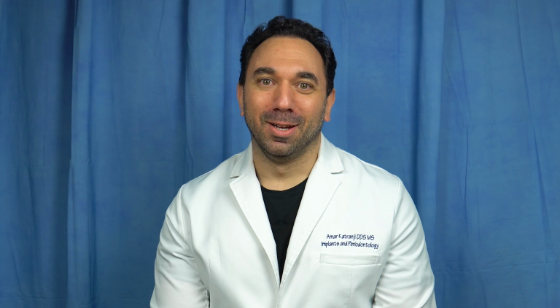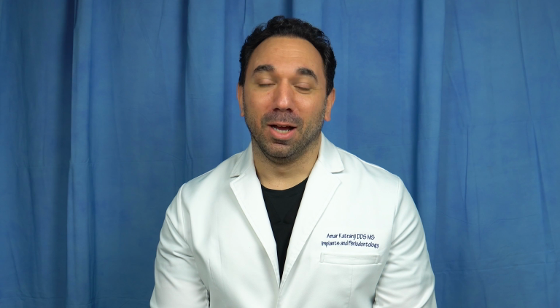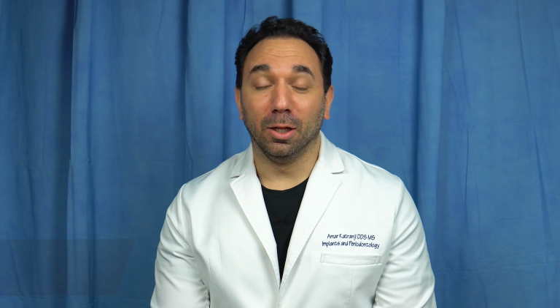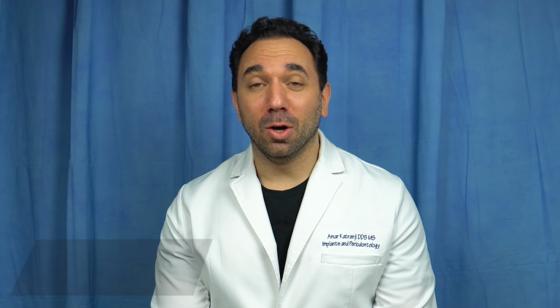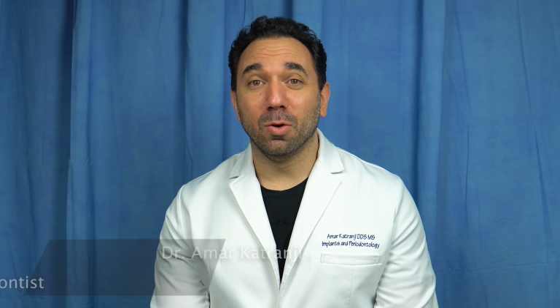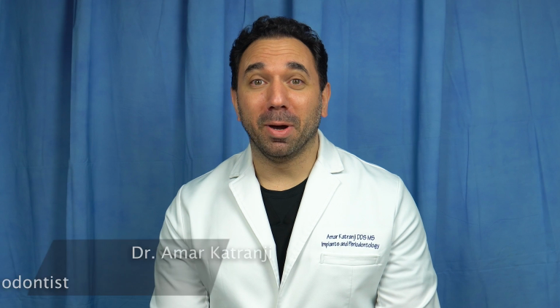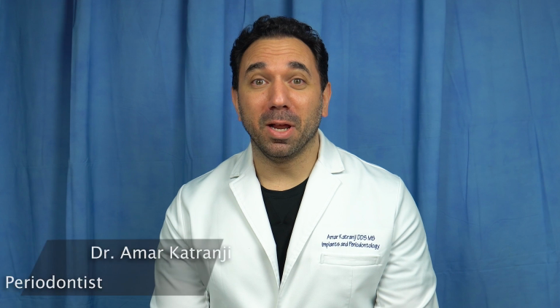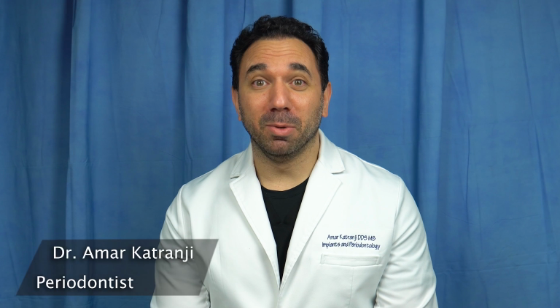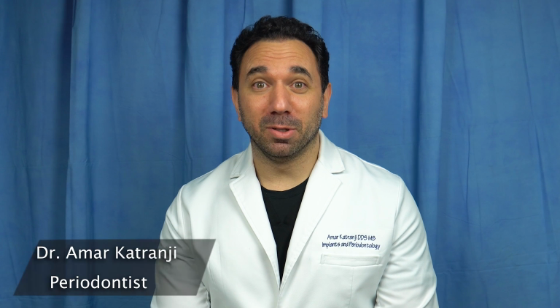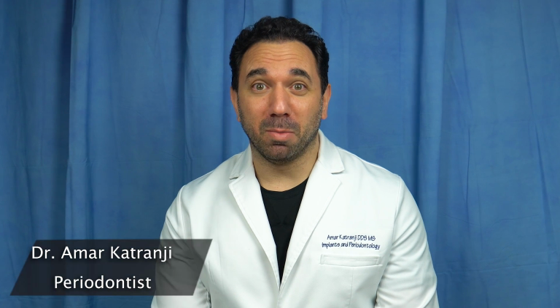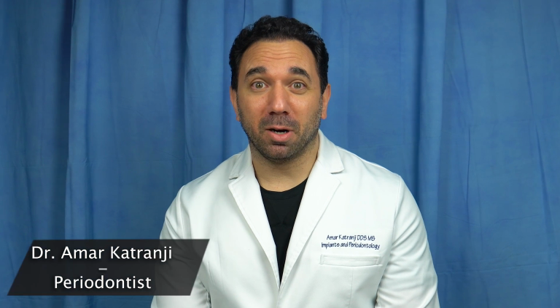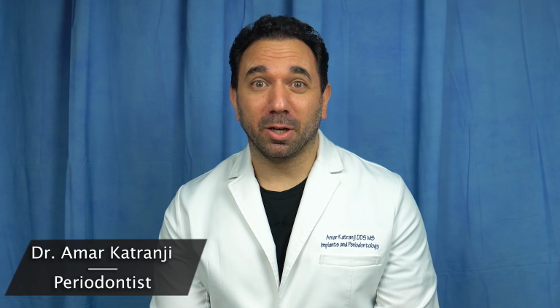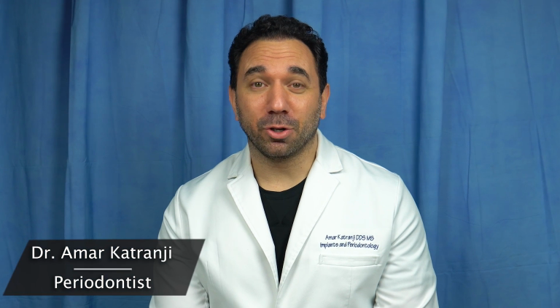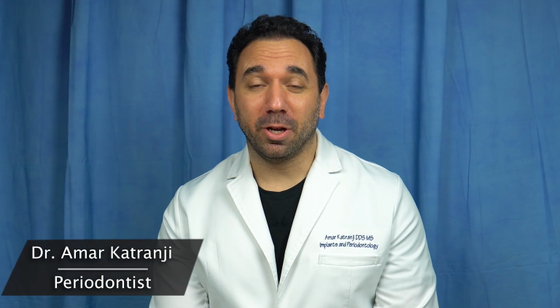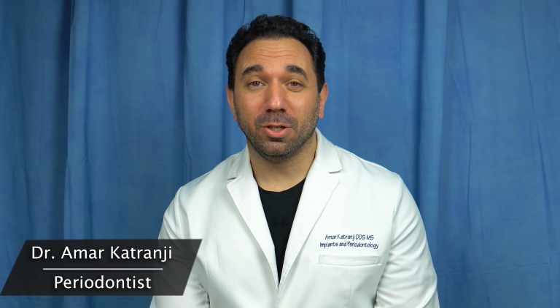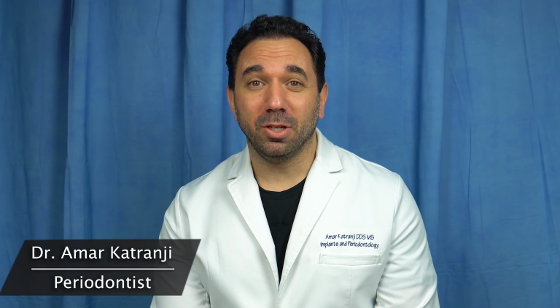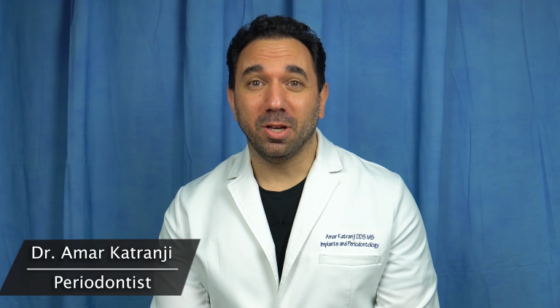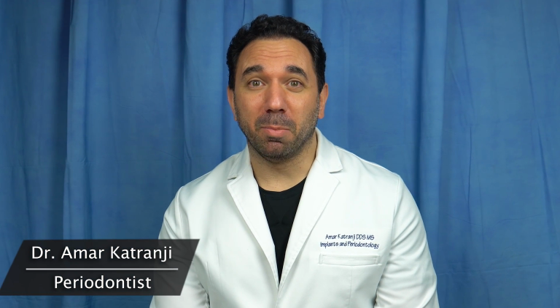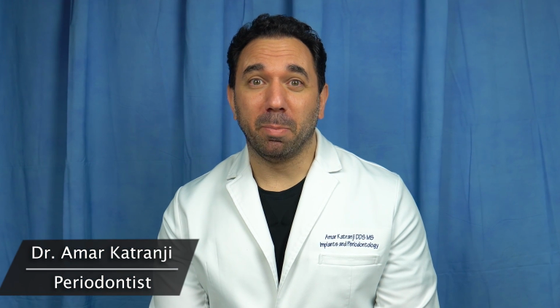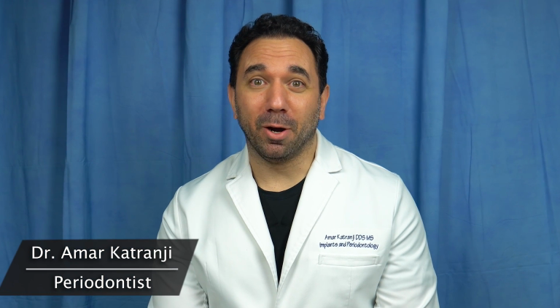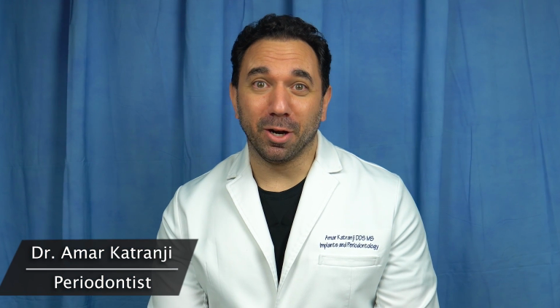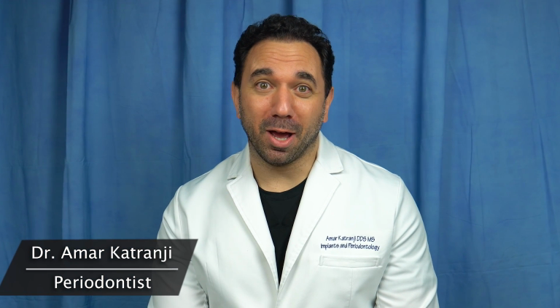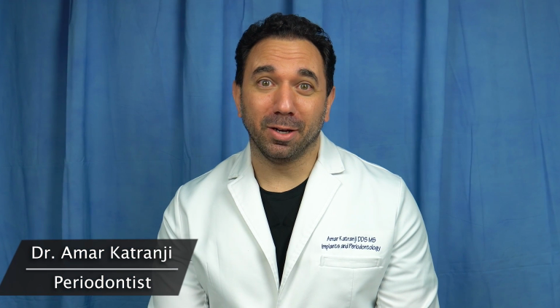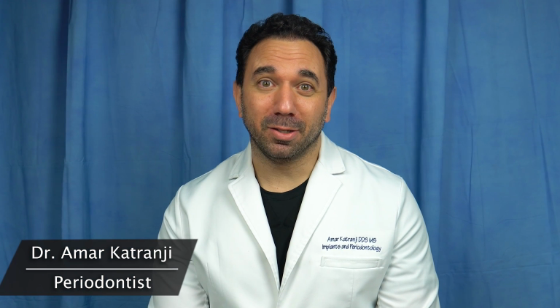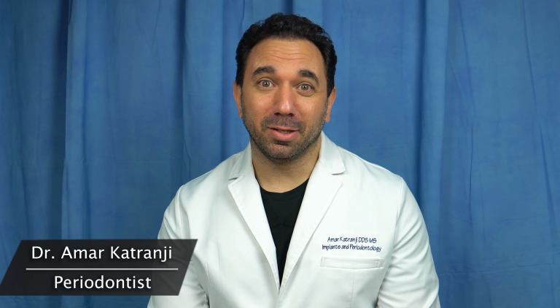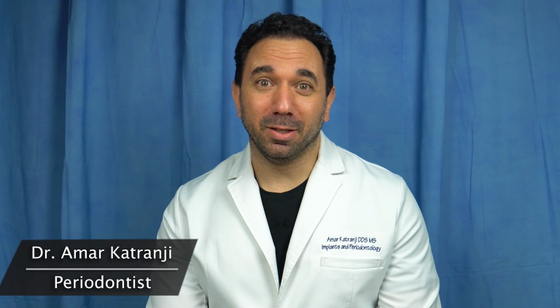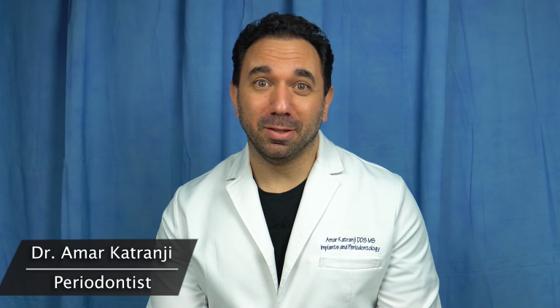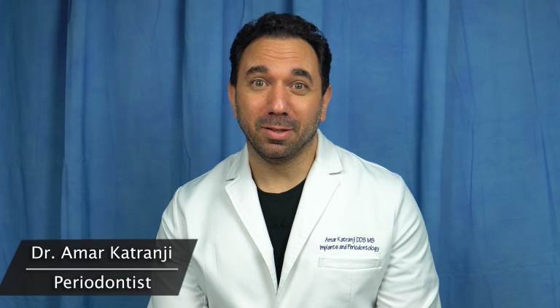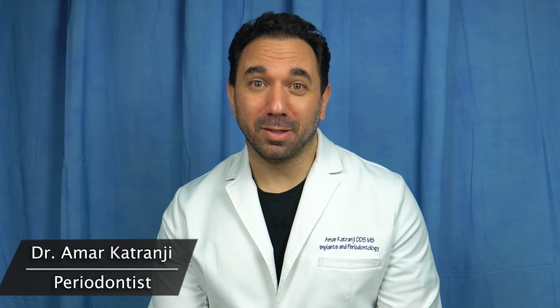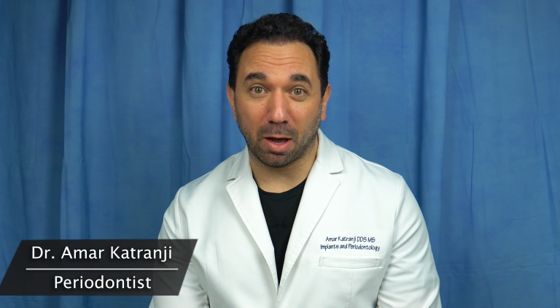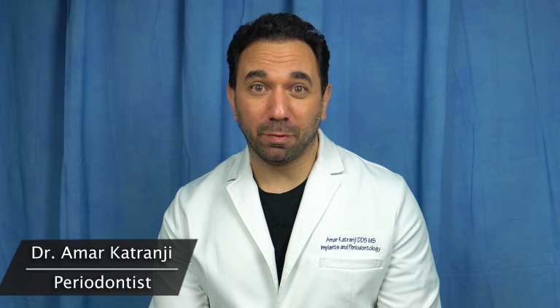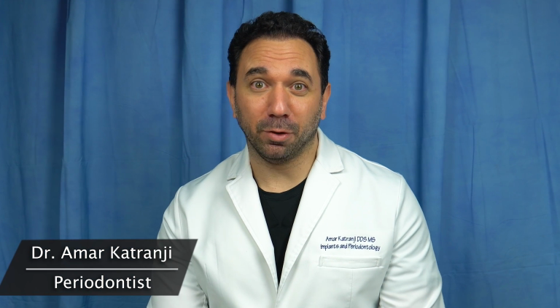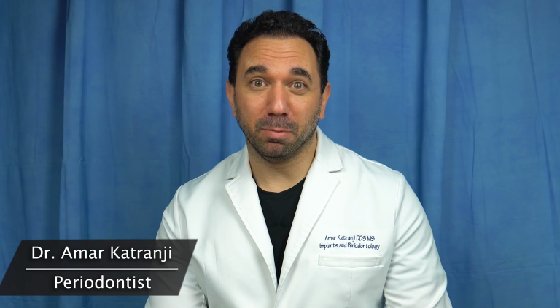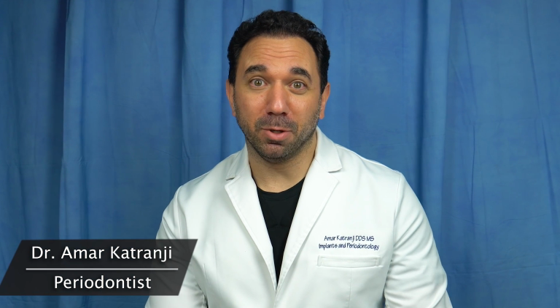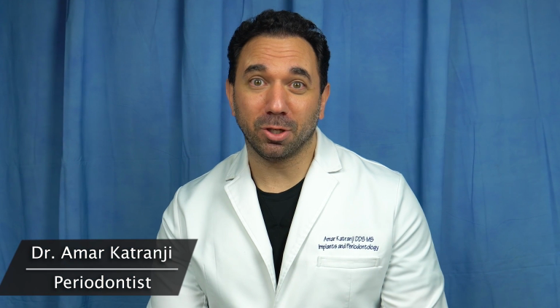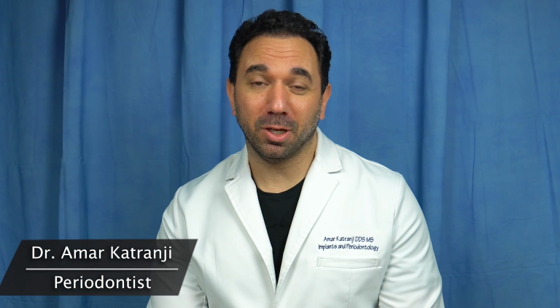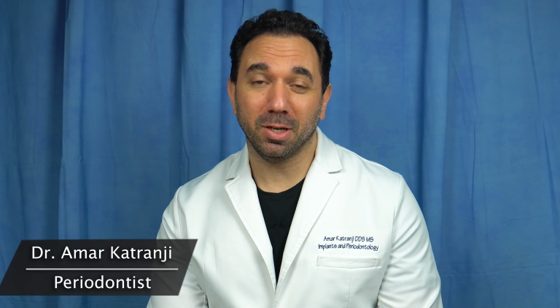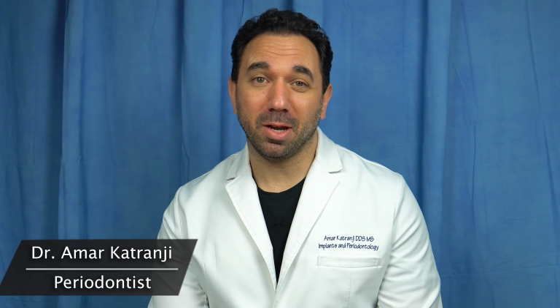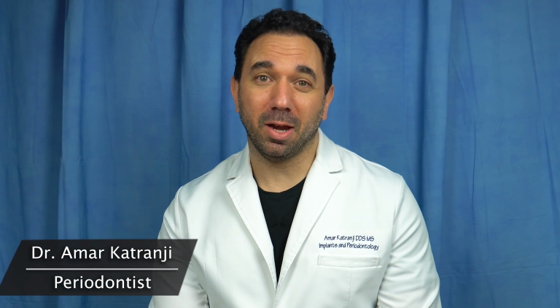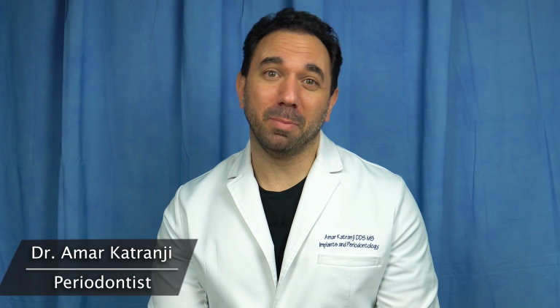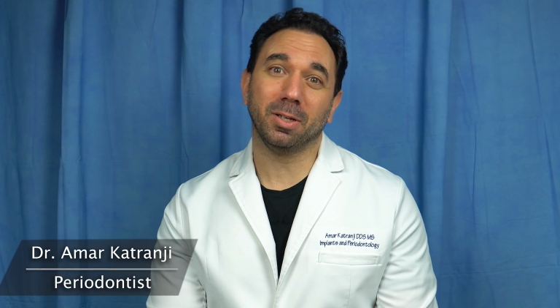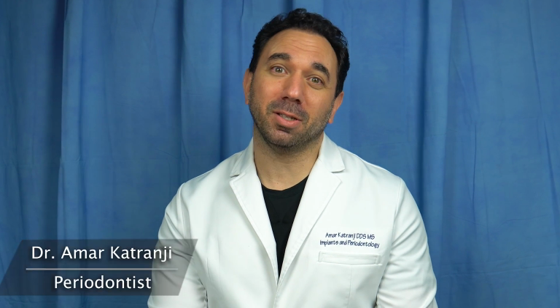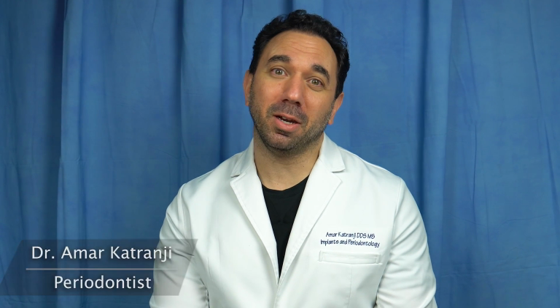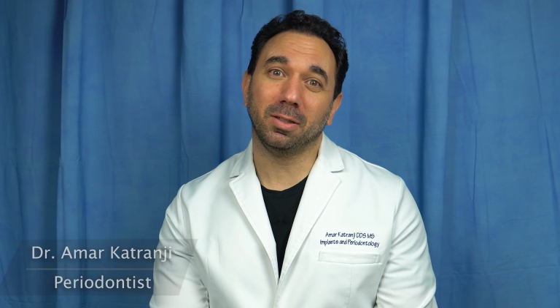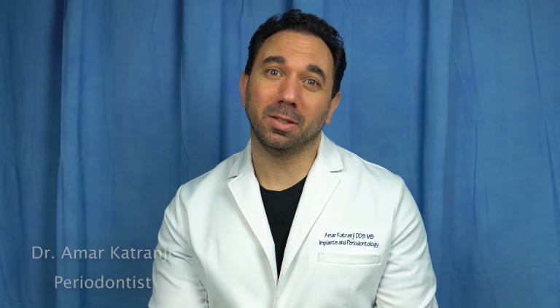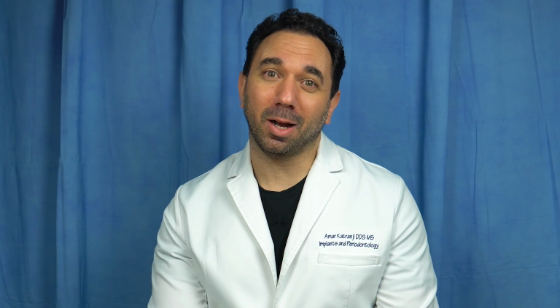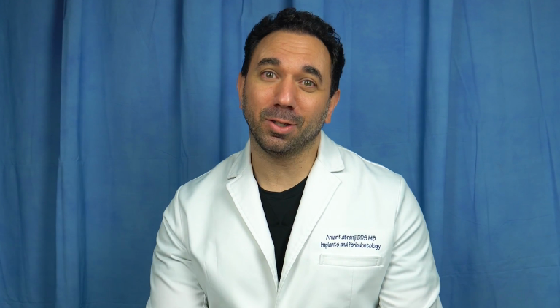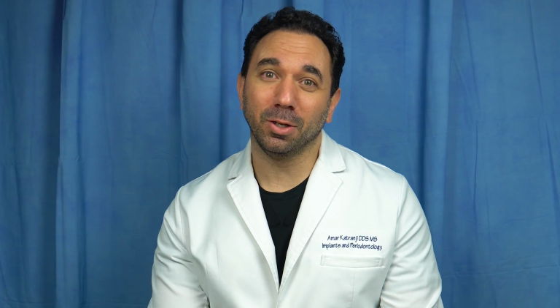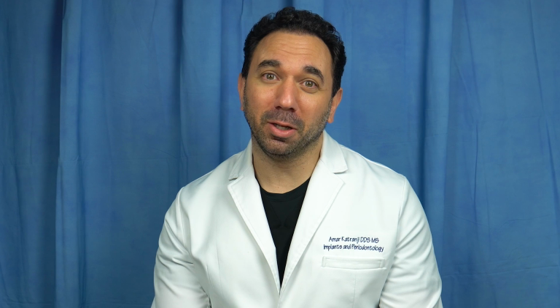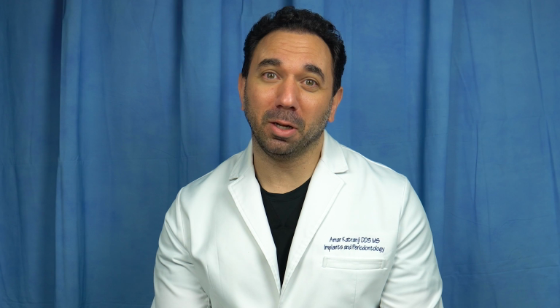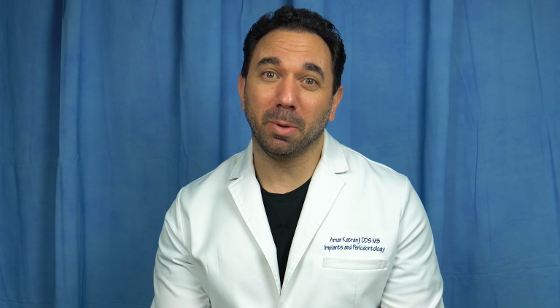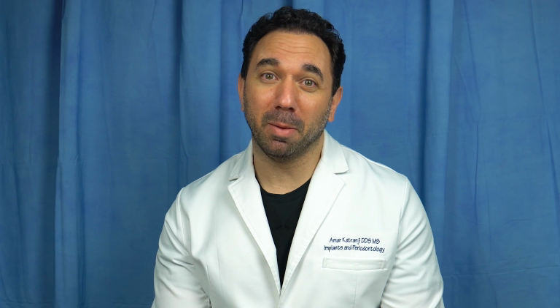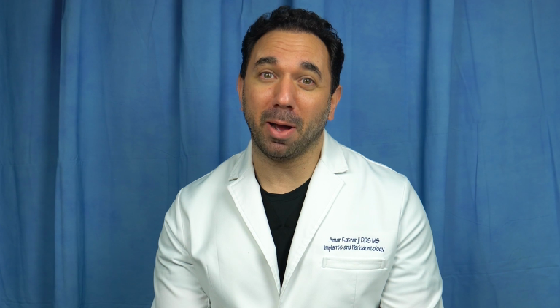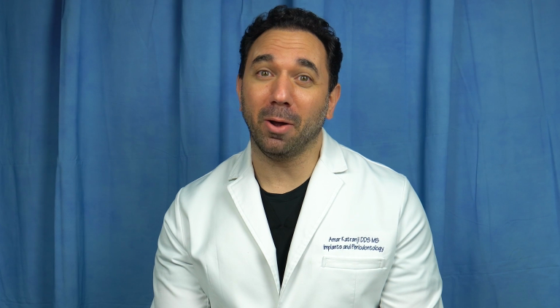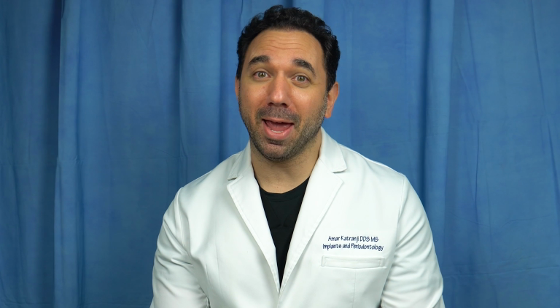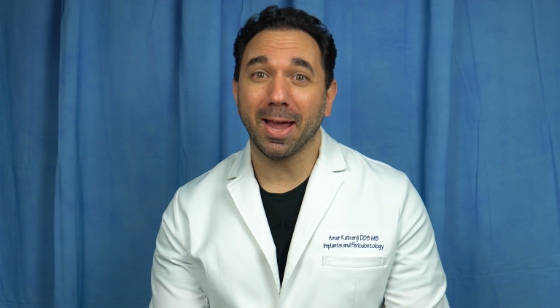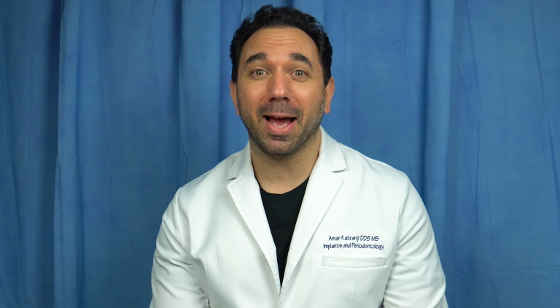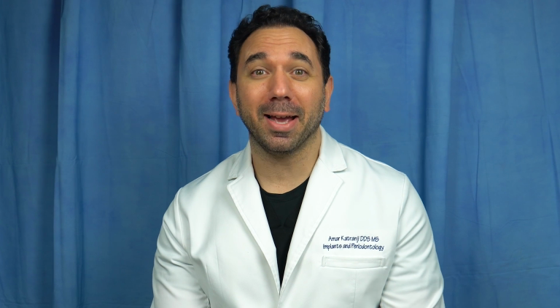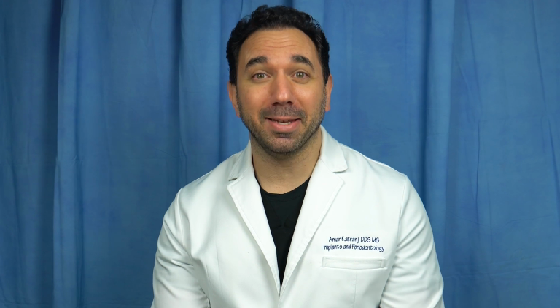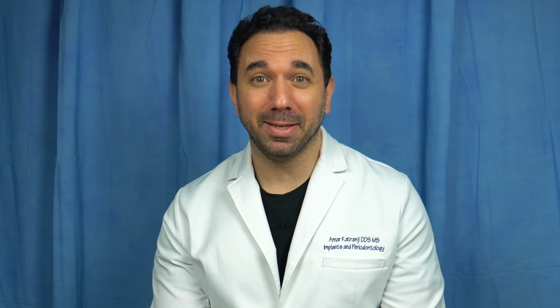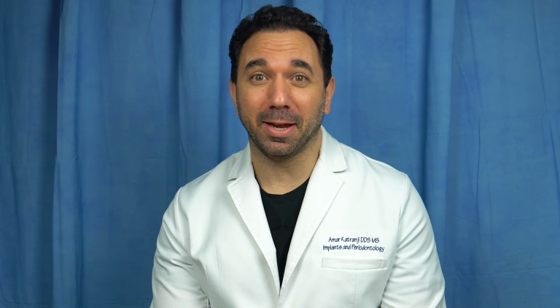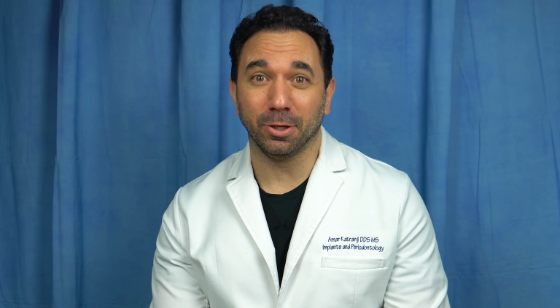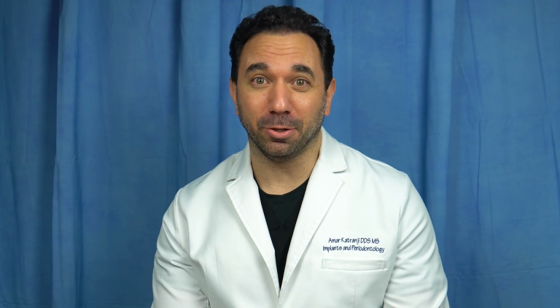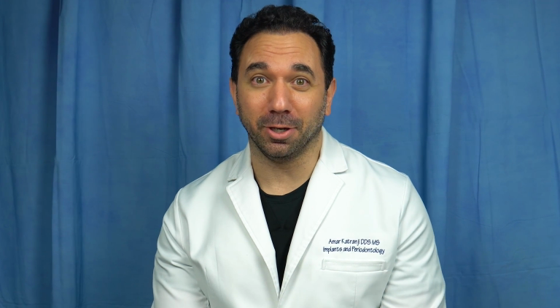Hello, my name is Amar Ketrangi. I'm a periodontist in Southfield, Michigan, and I'm excited to talk to you a little bit about AI in dentistry.